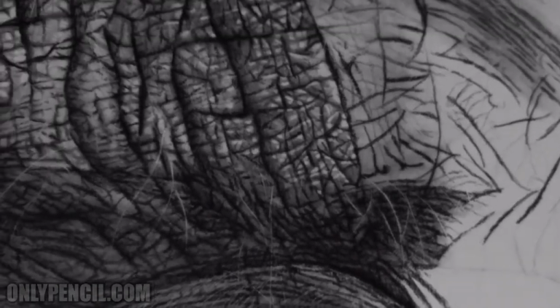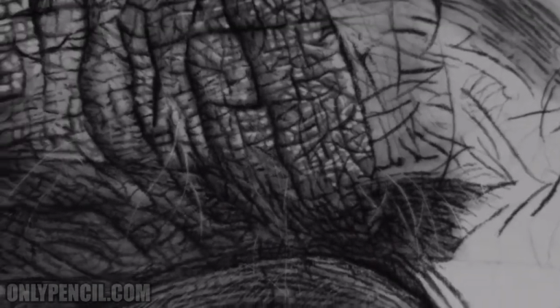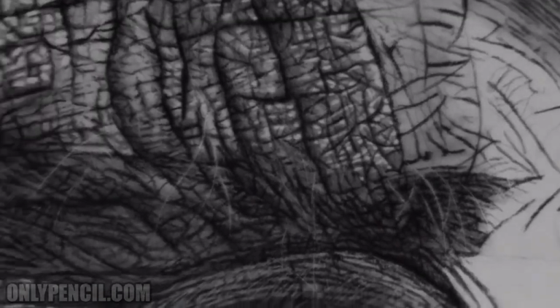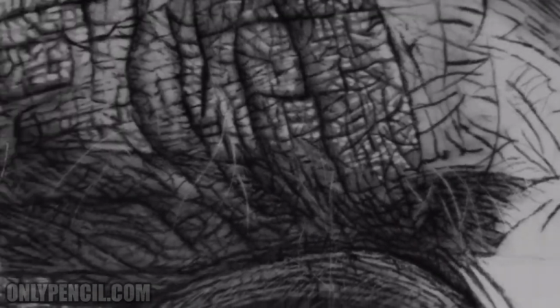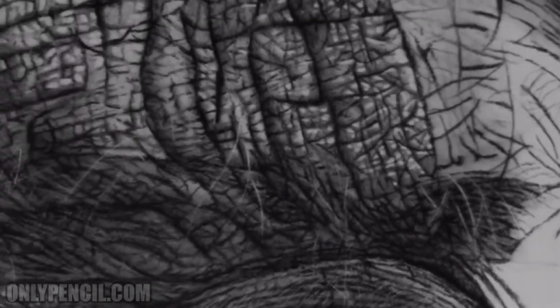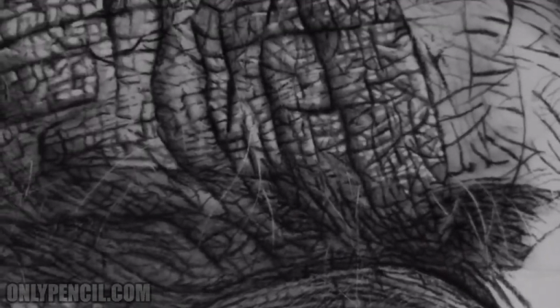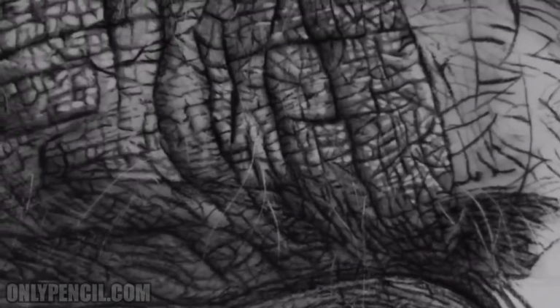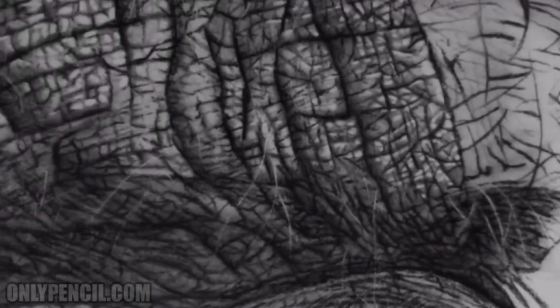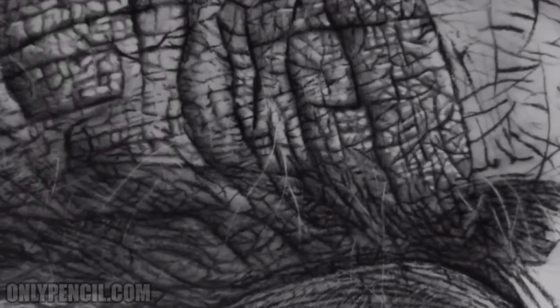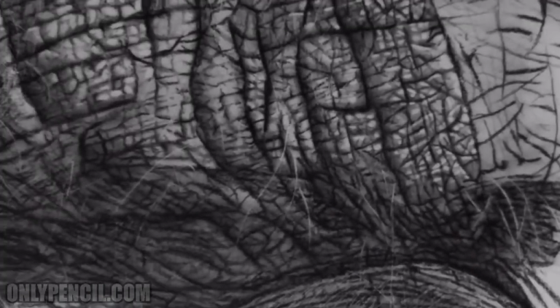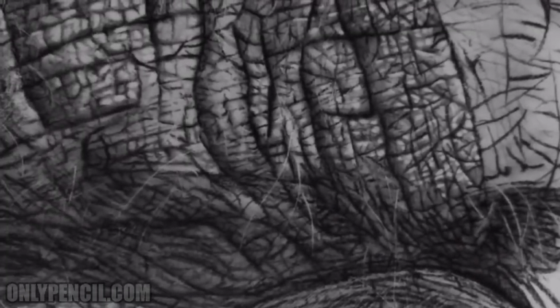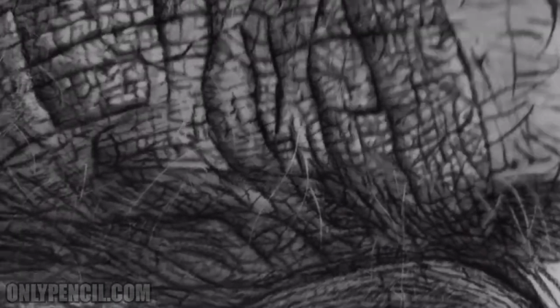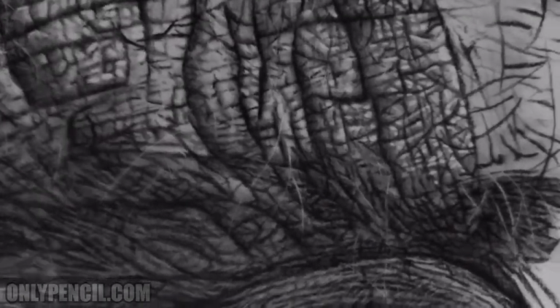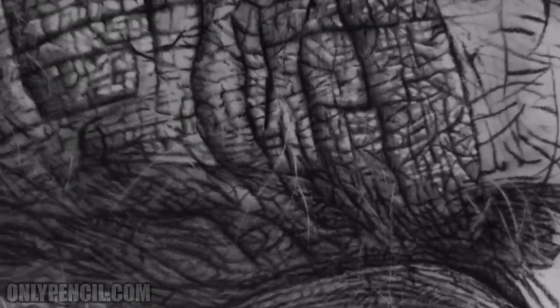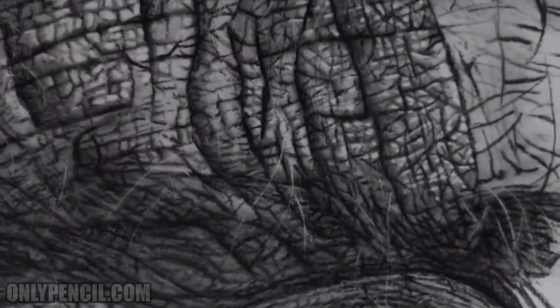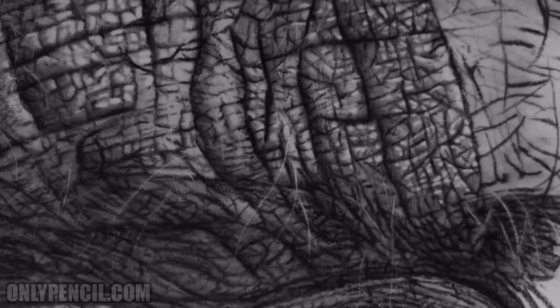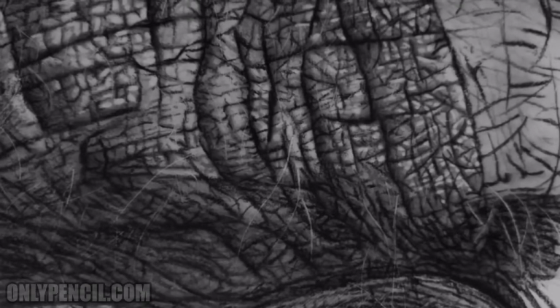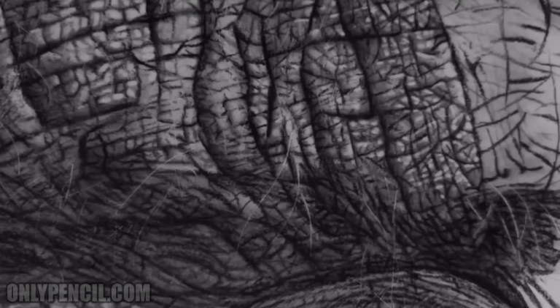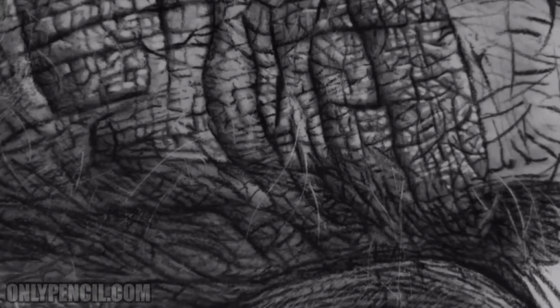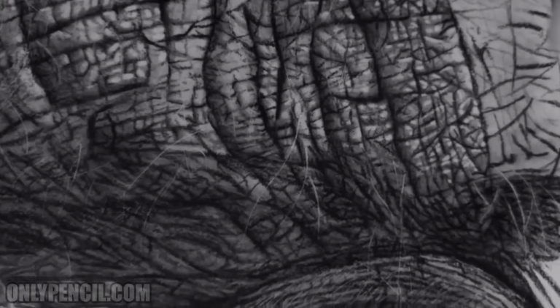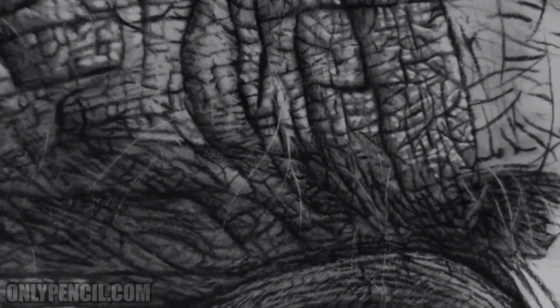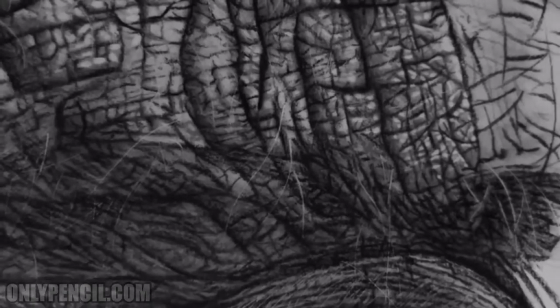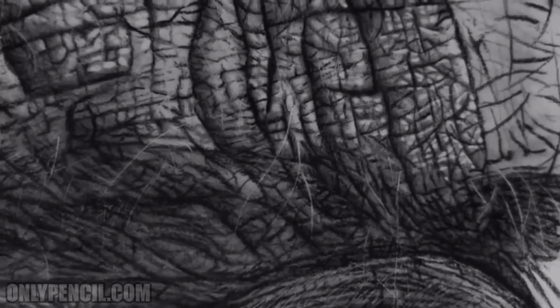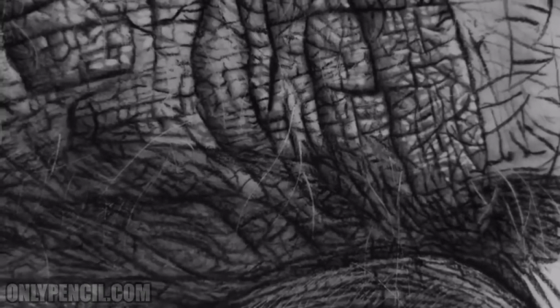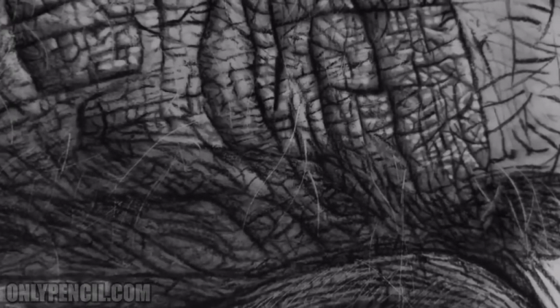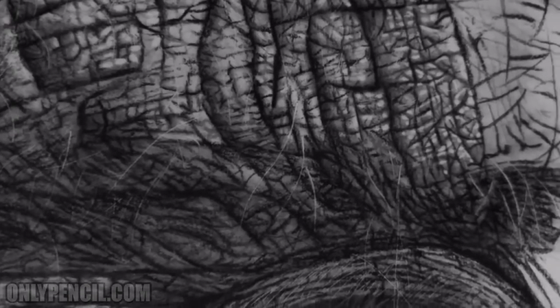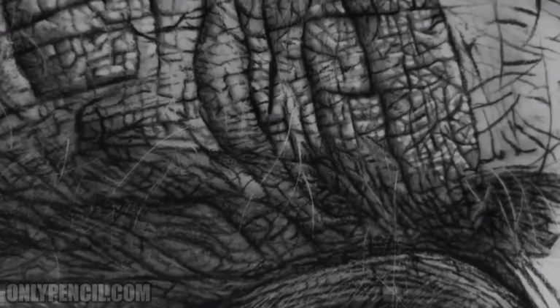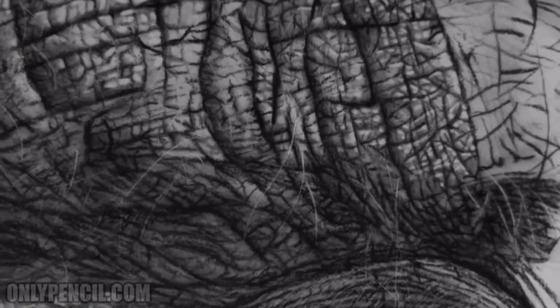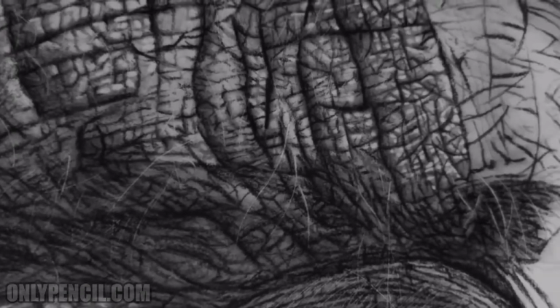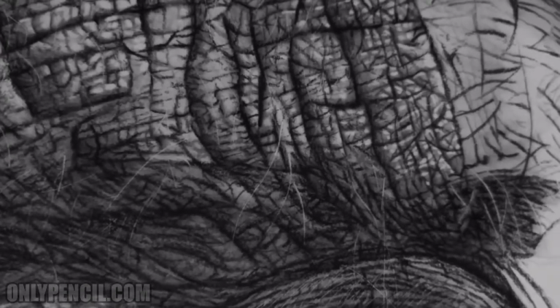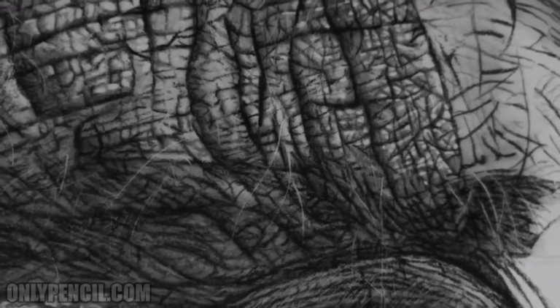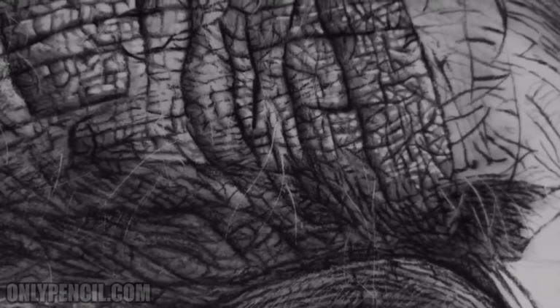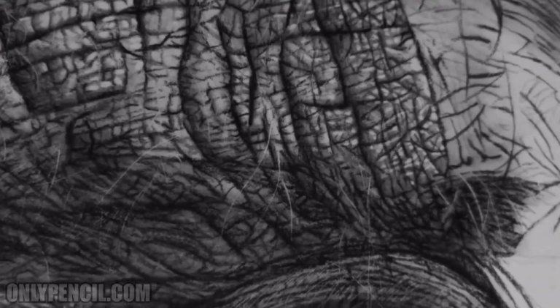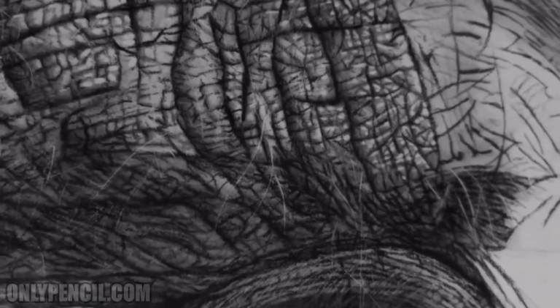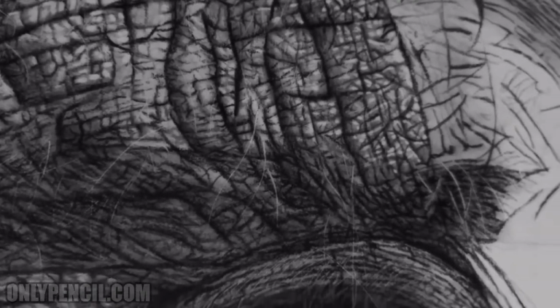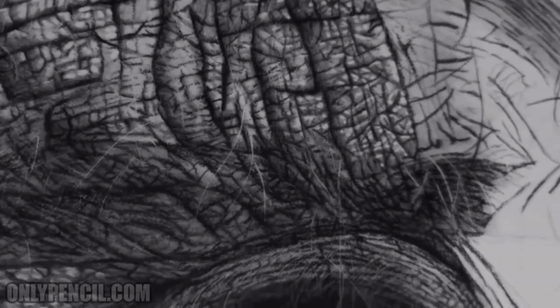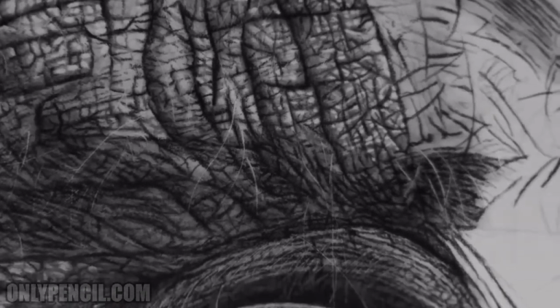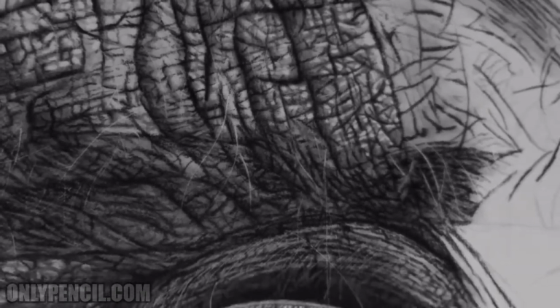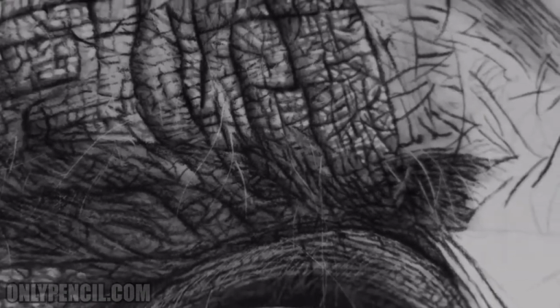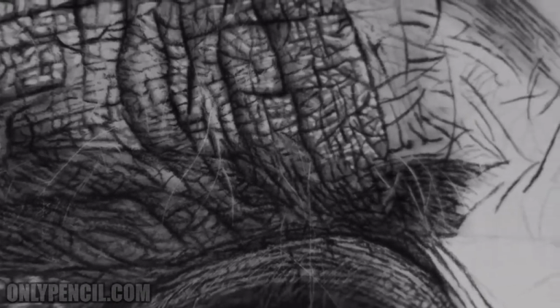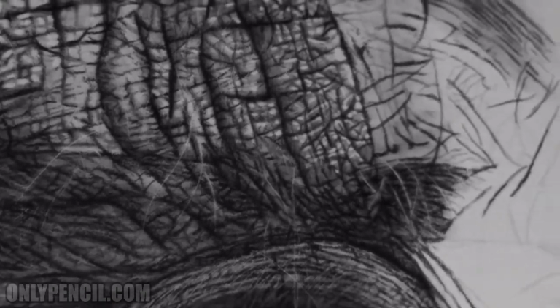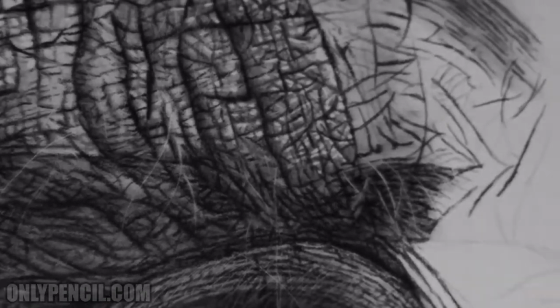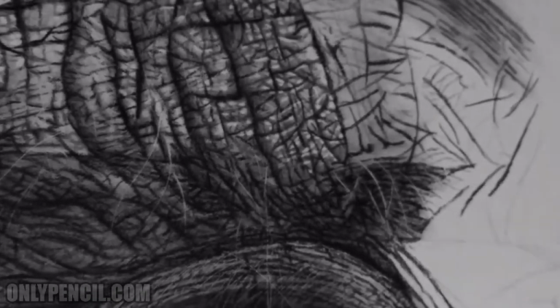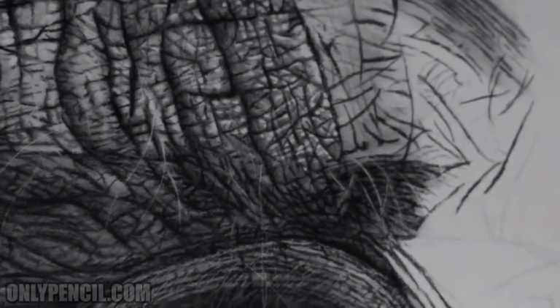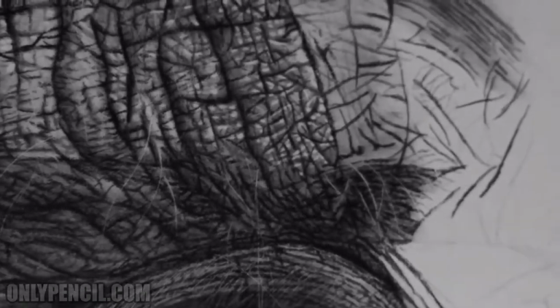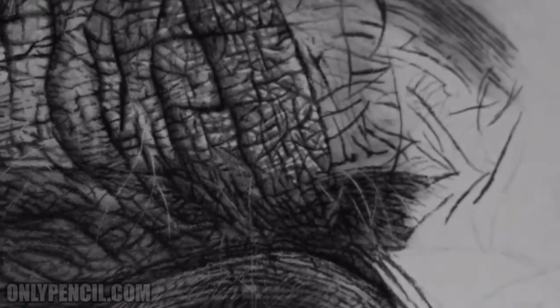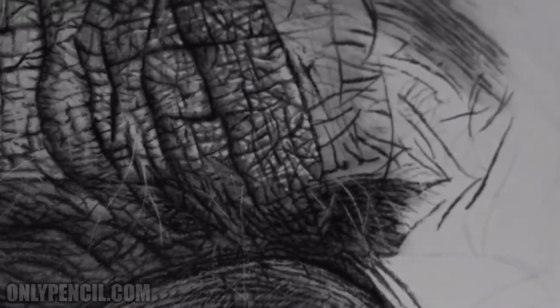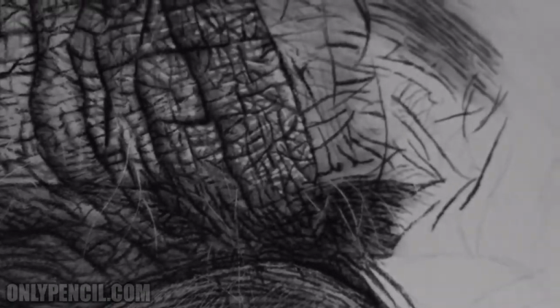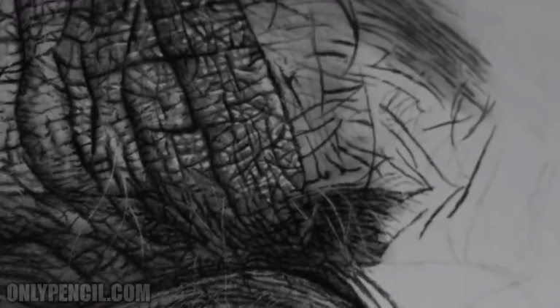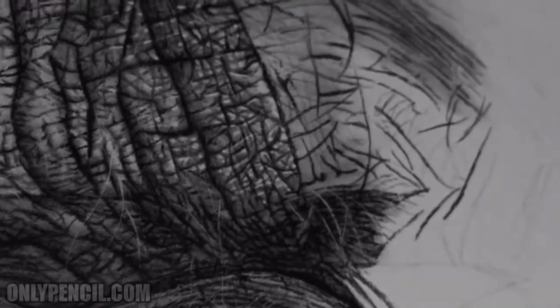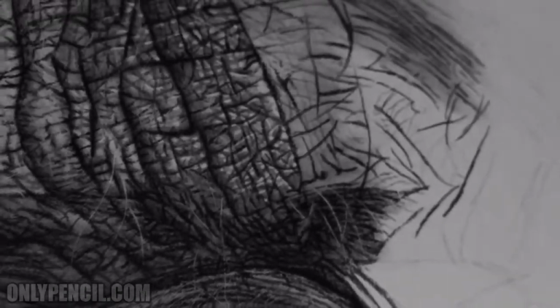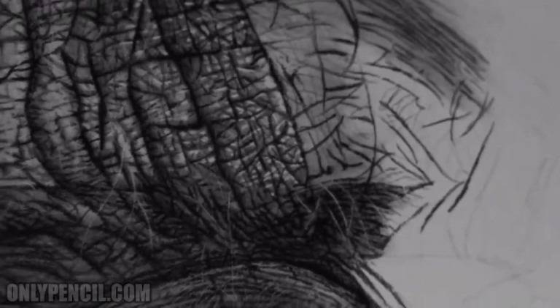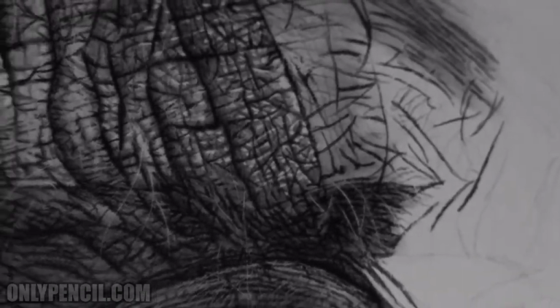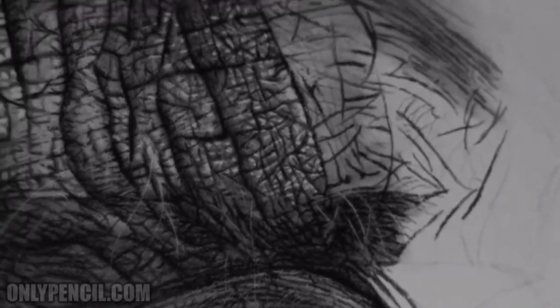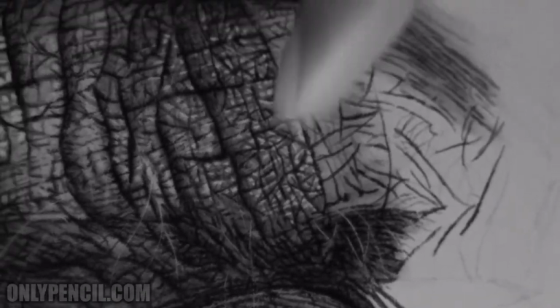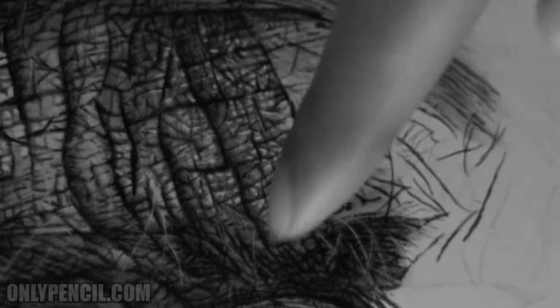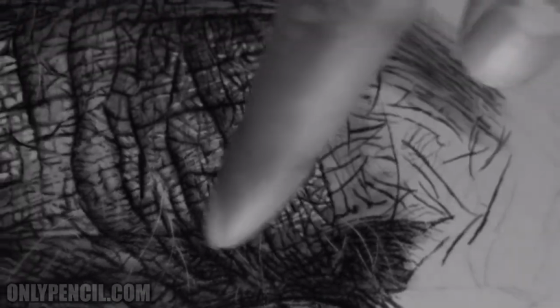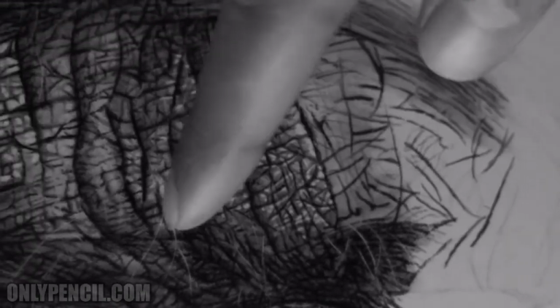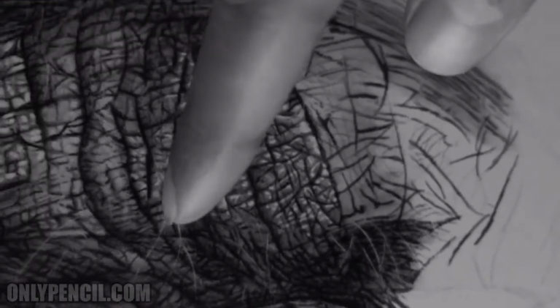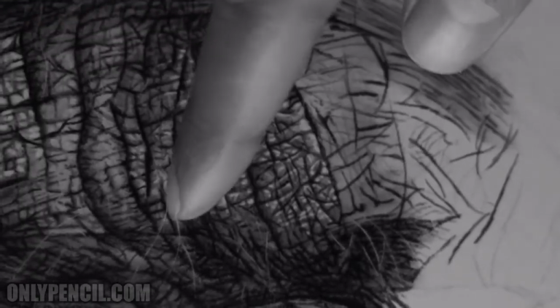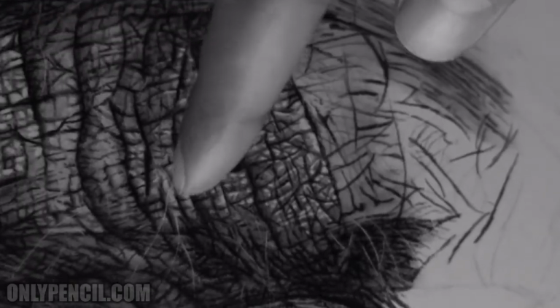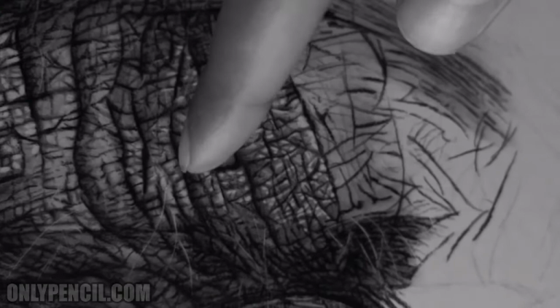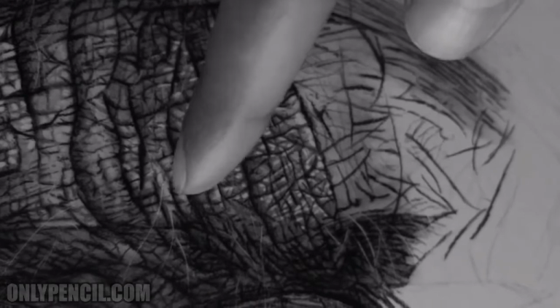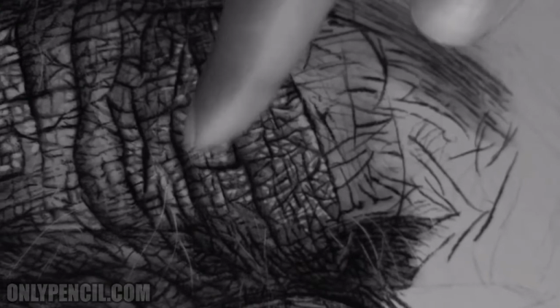These little hairs that you see — I'll be adding those at the end, all darkened in.